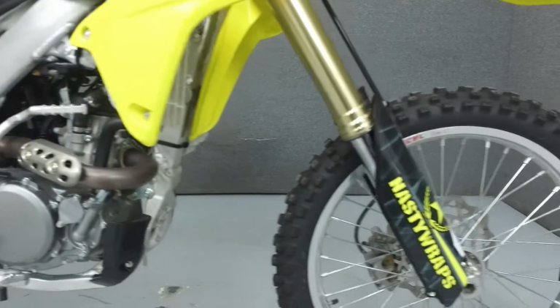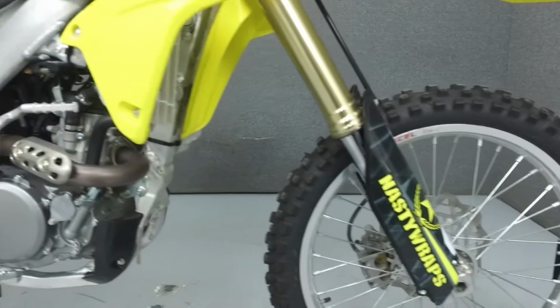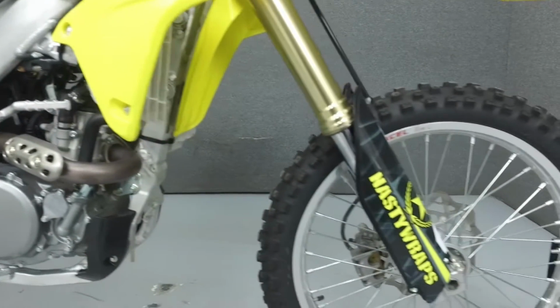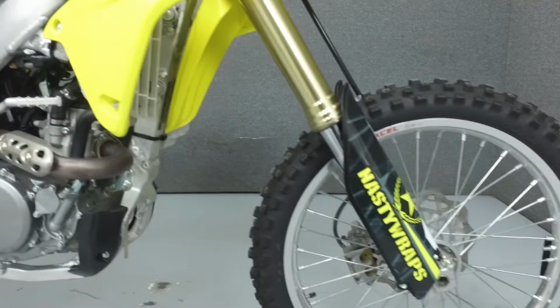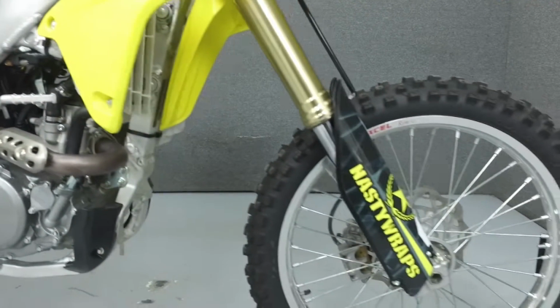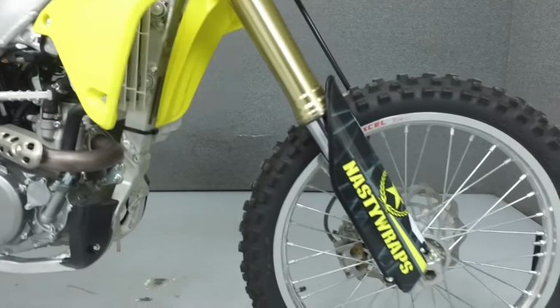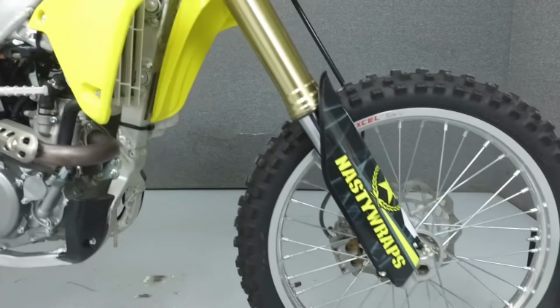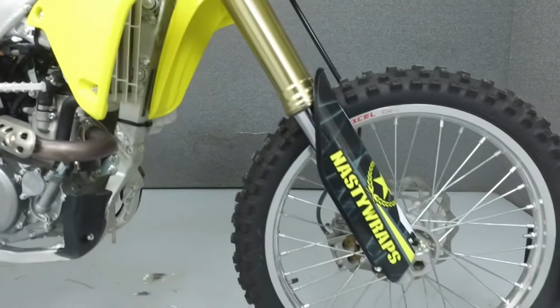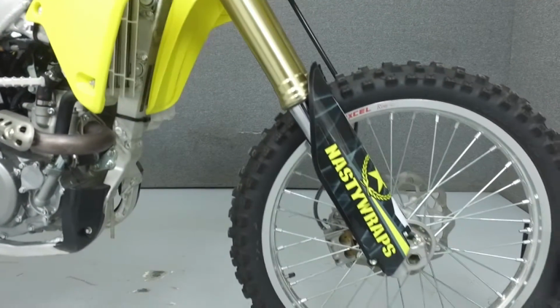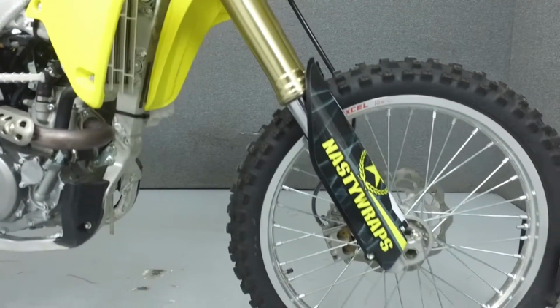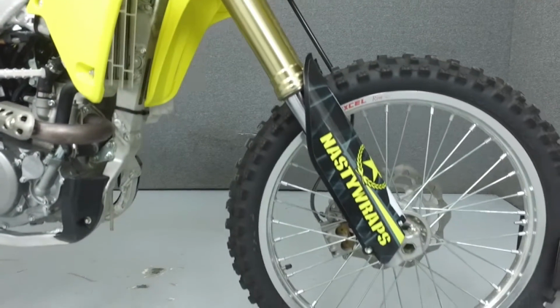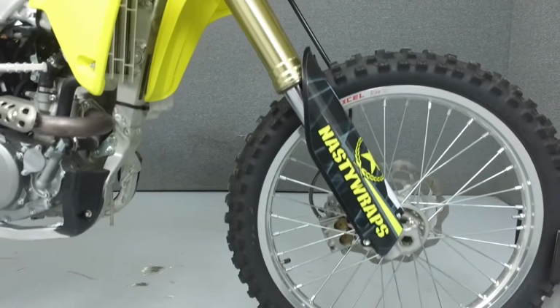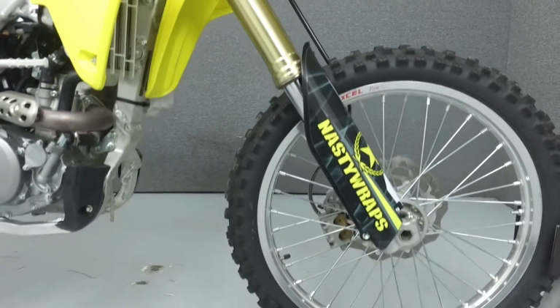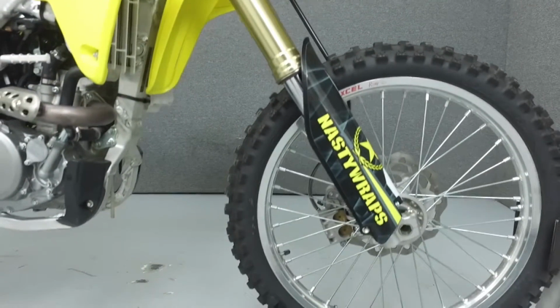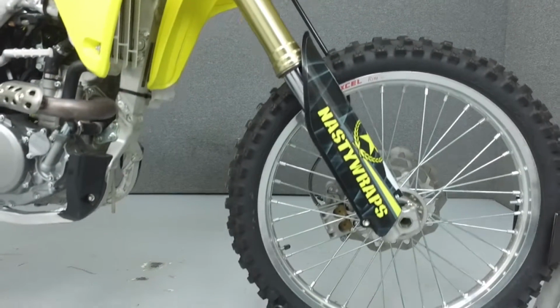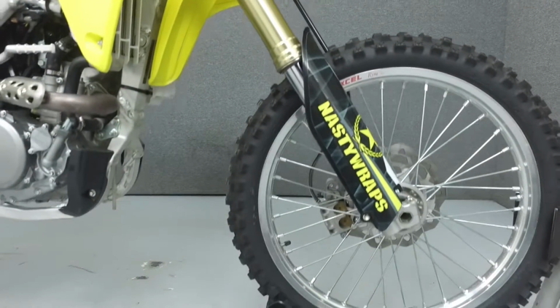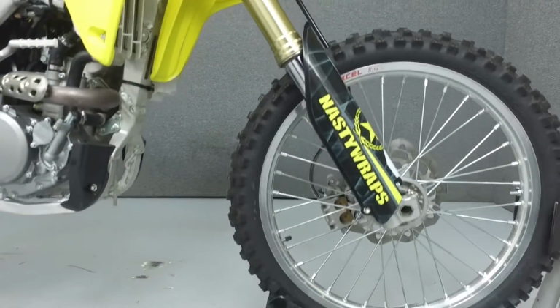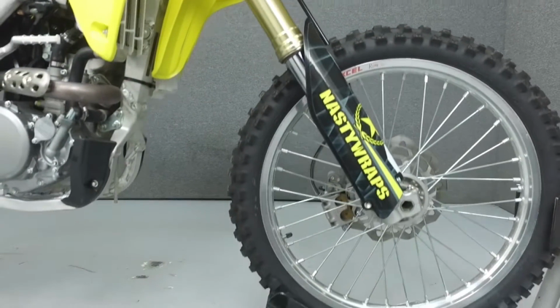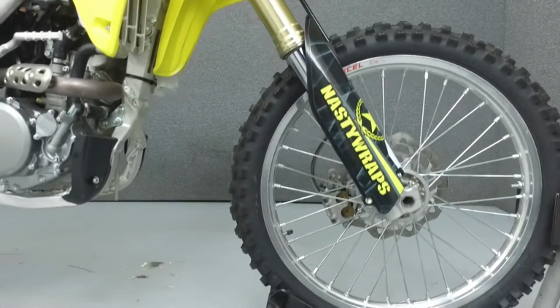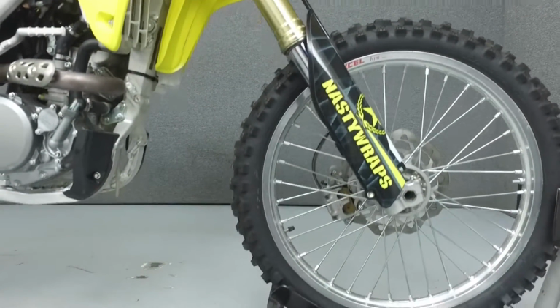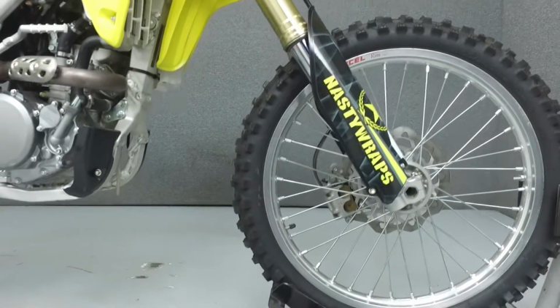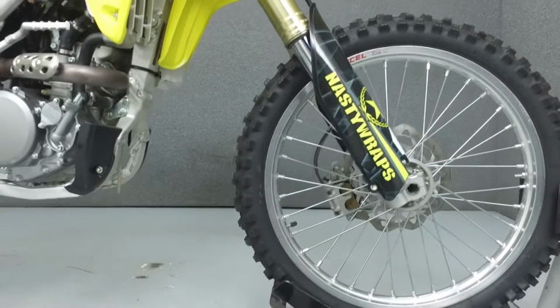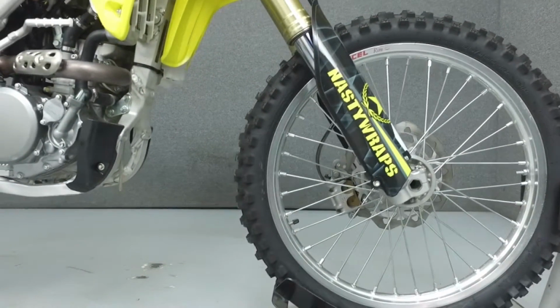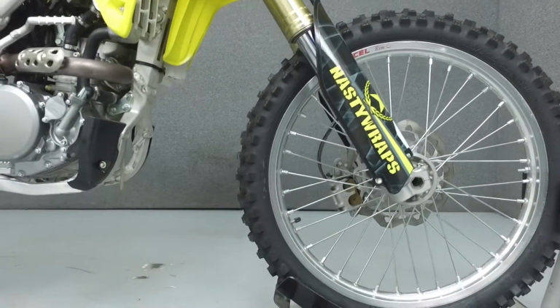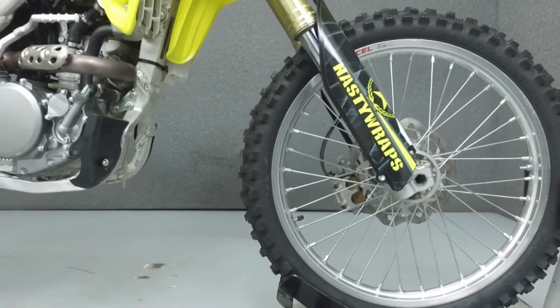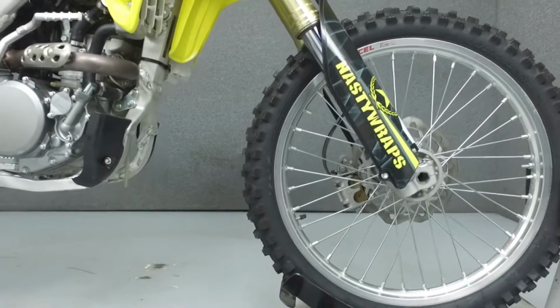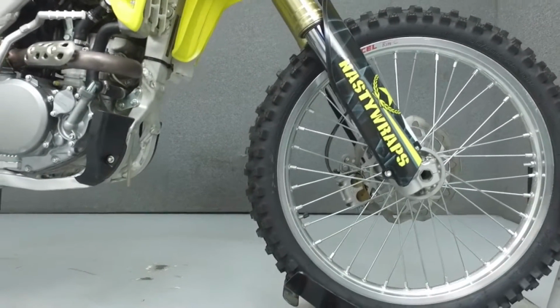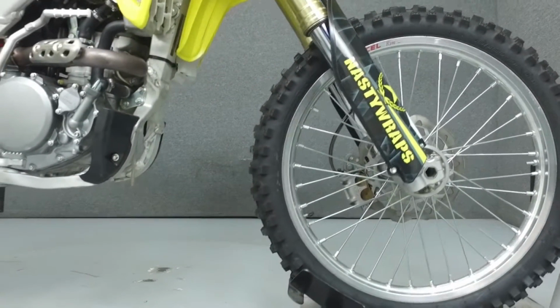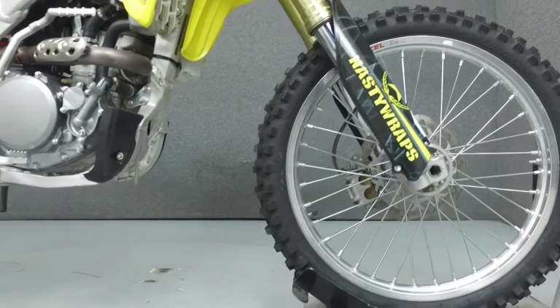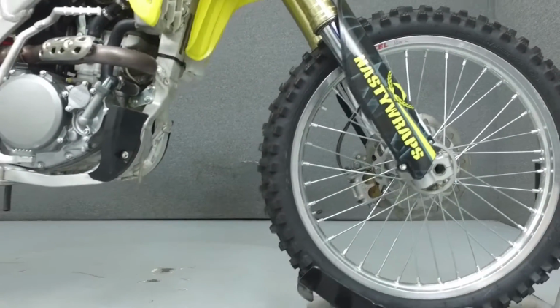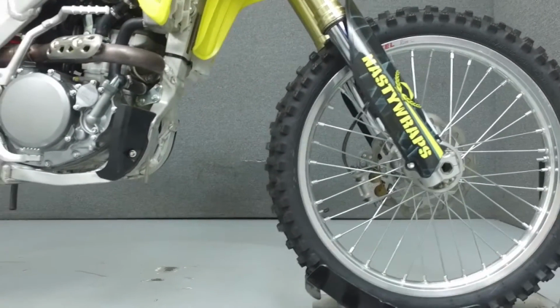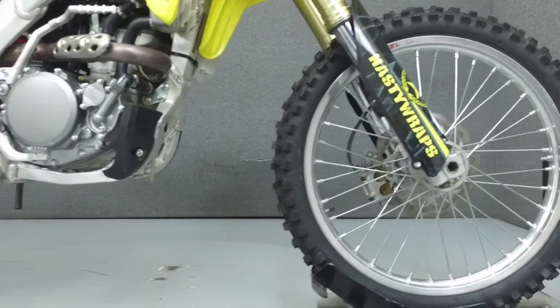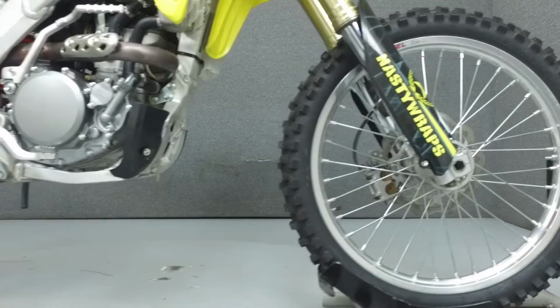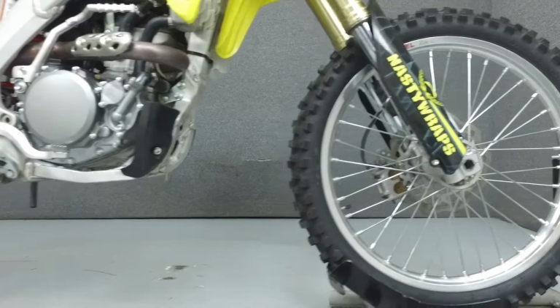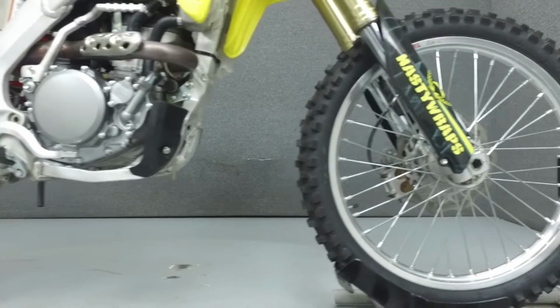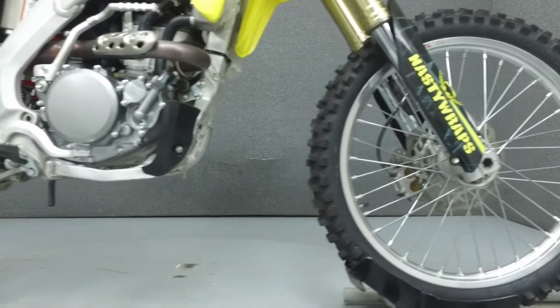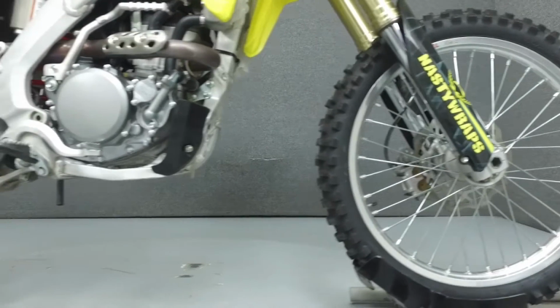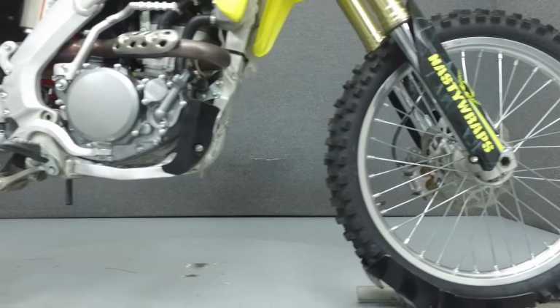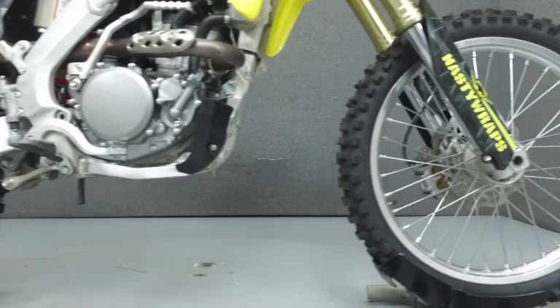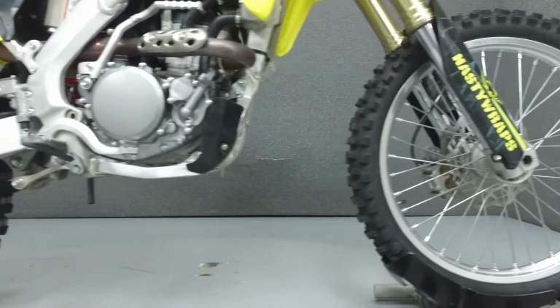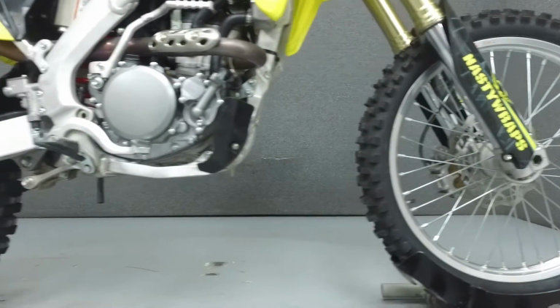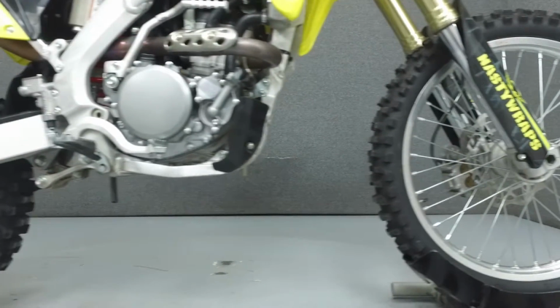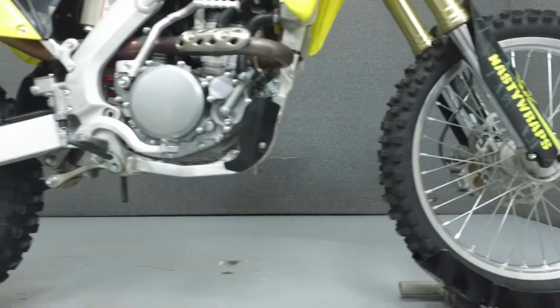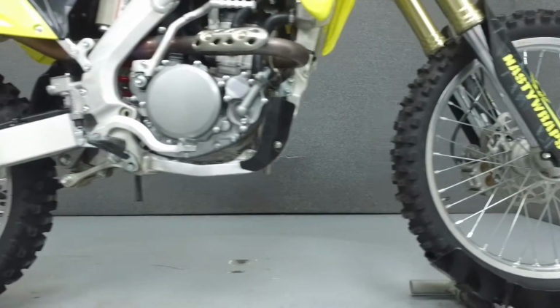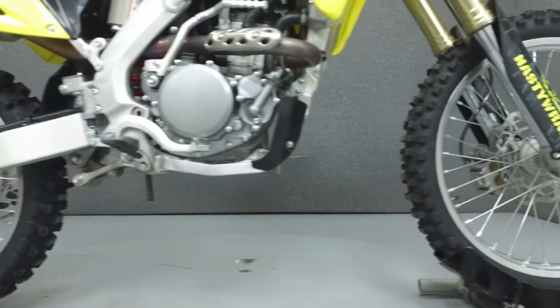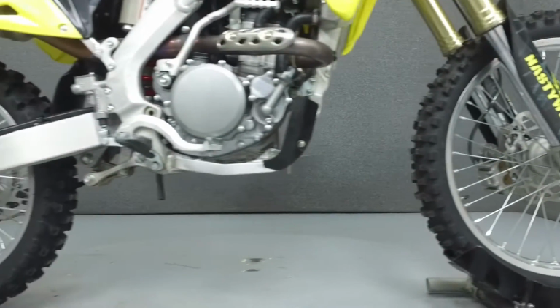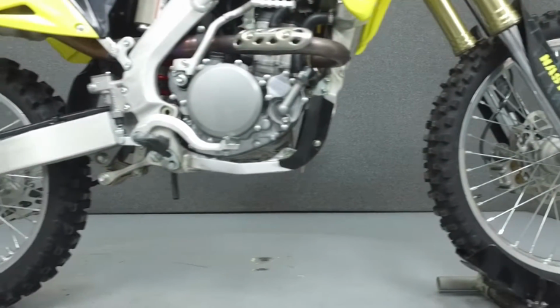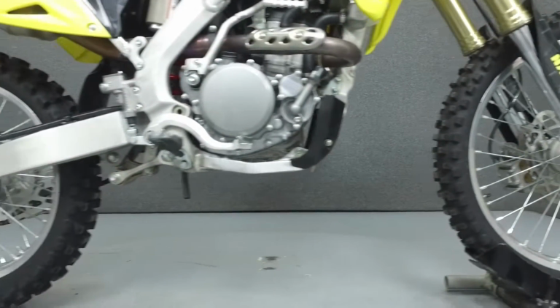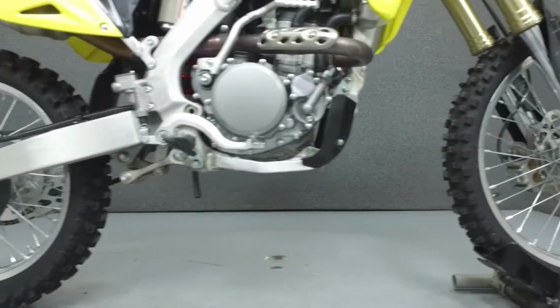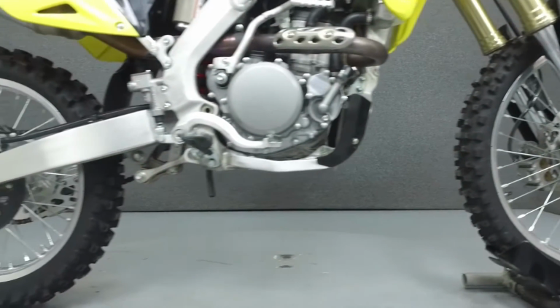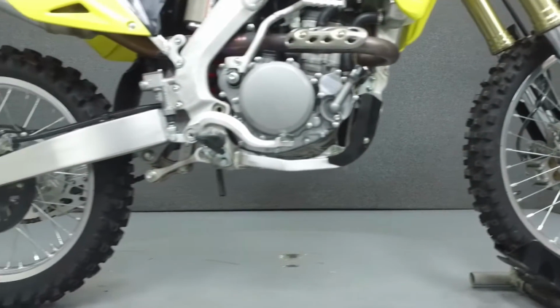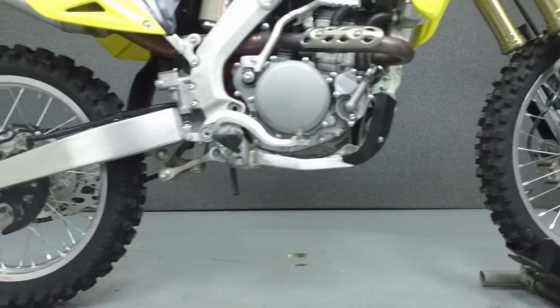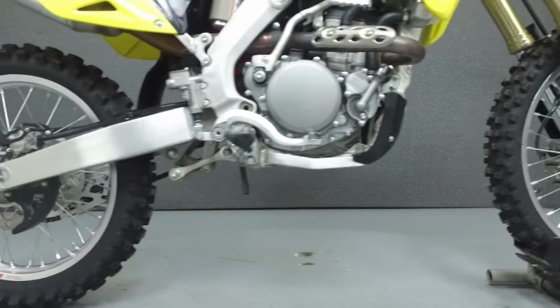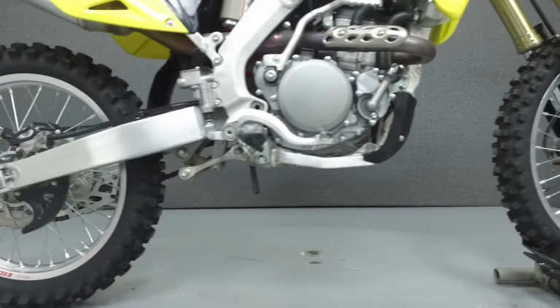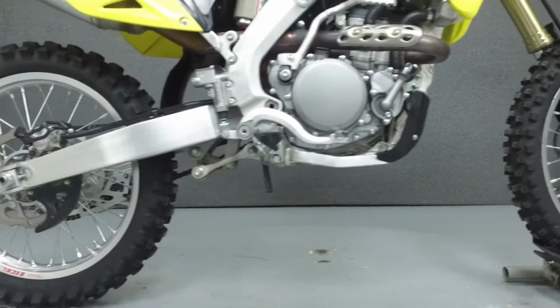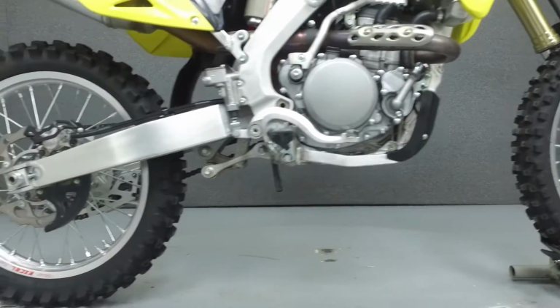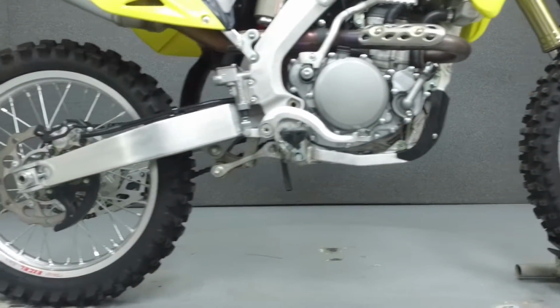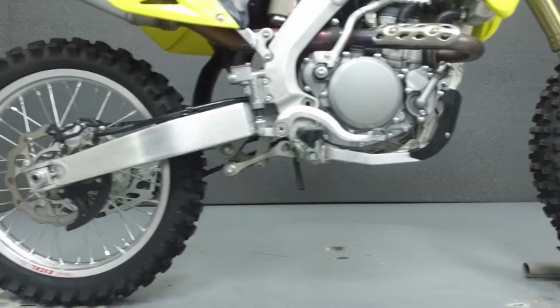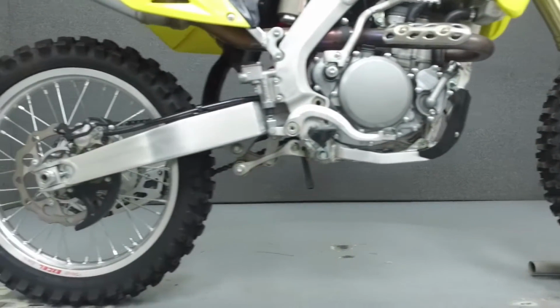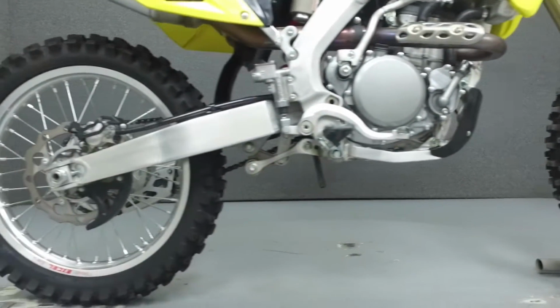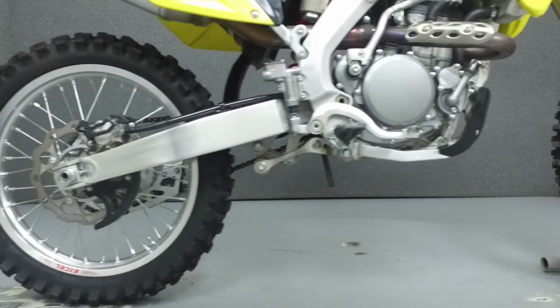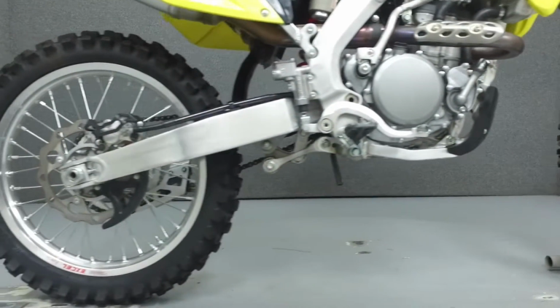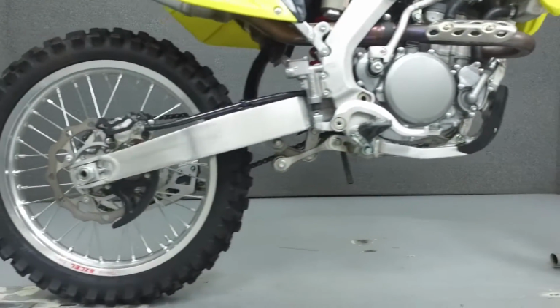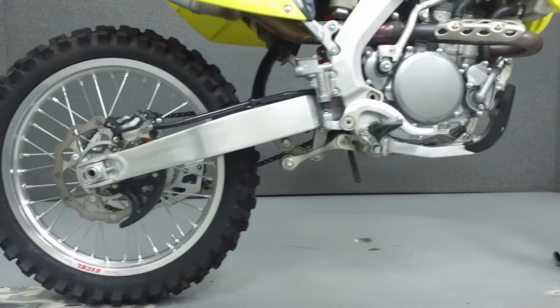It has been upgraded with a ProTaper Clutch Perch, Muggers, Nasty Rep Graphics, Bentol Fat Bars, and Aftermarket Radiator Guards.